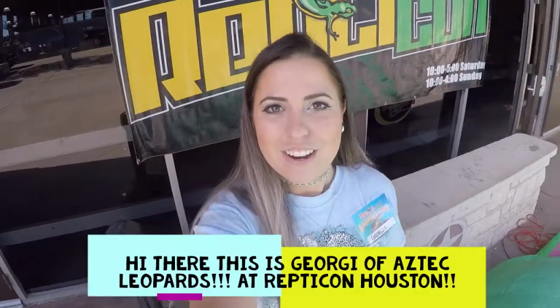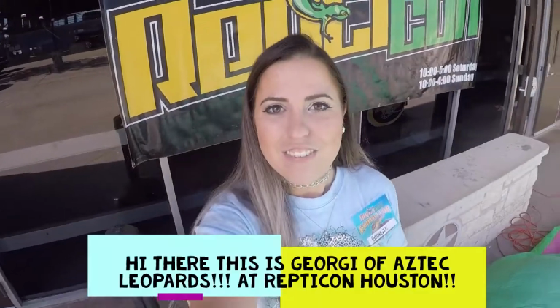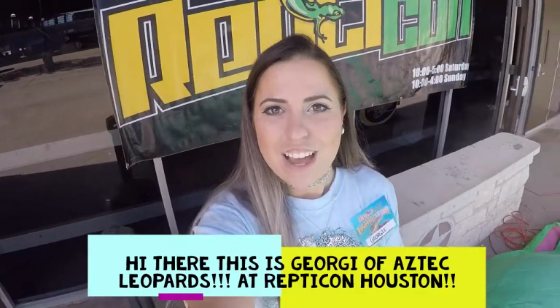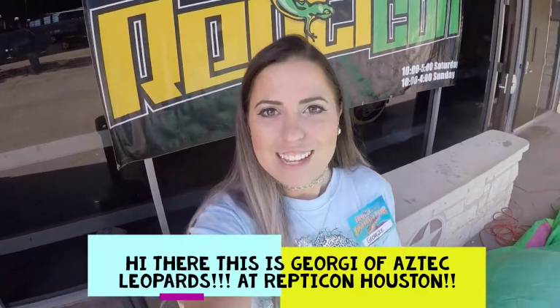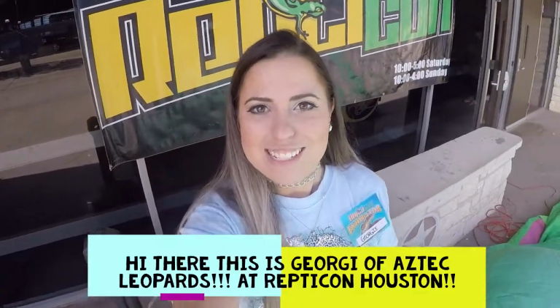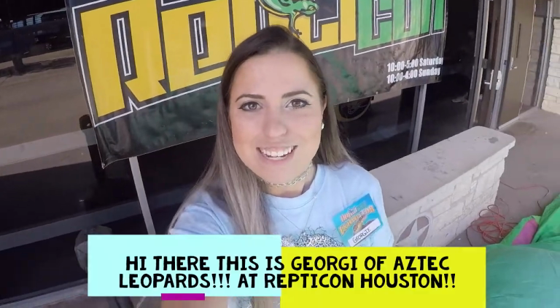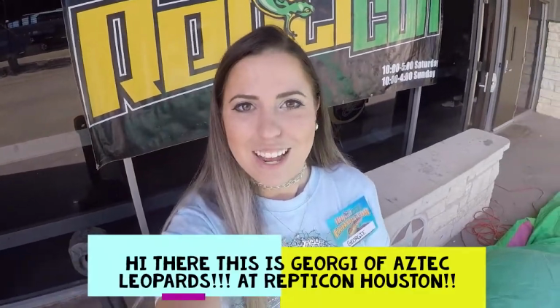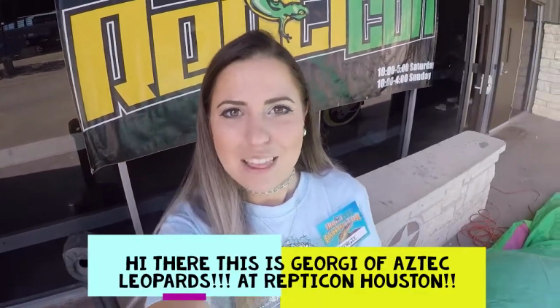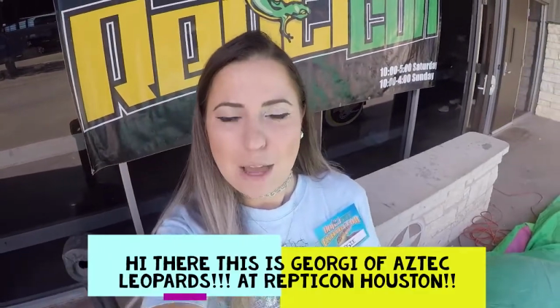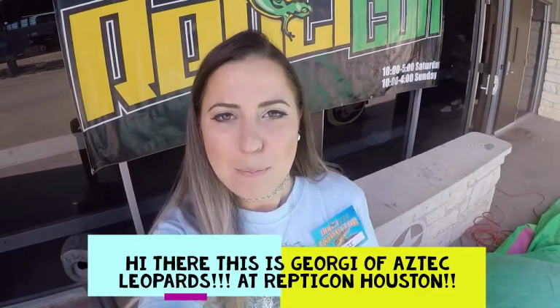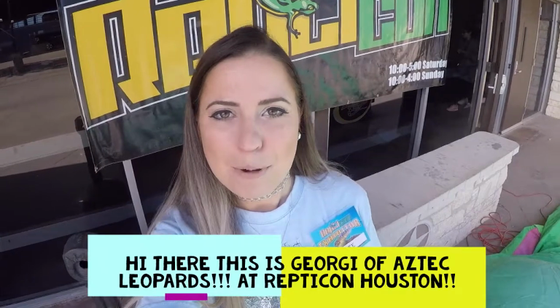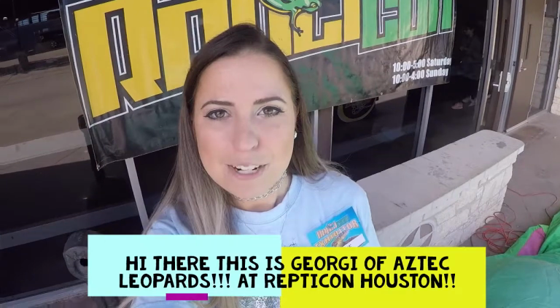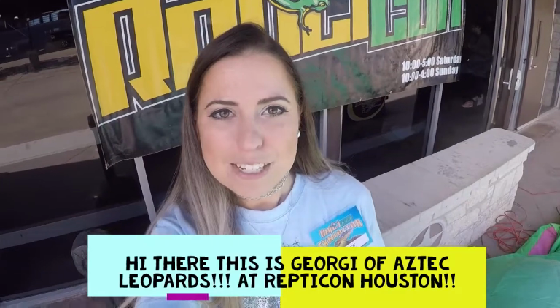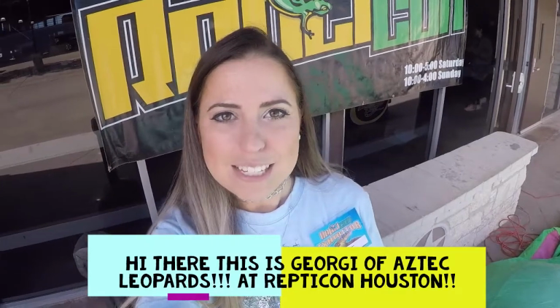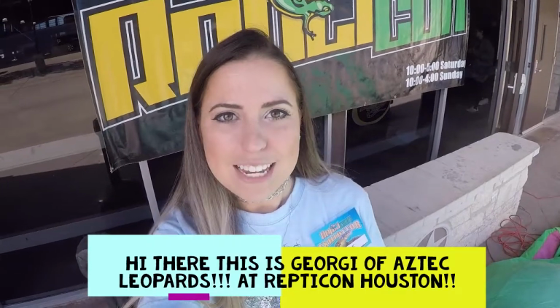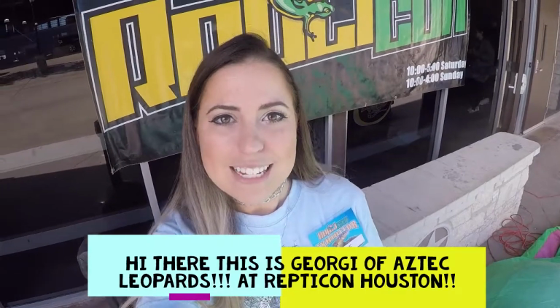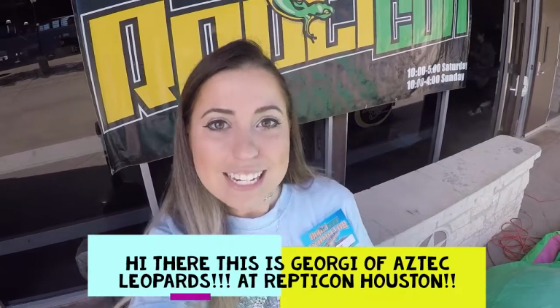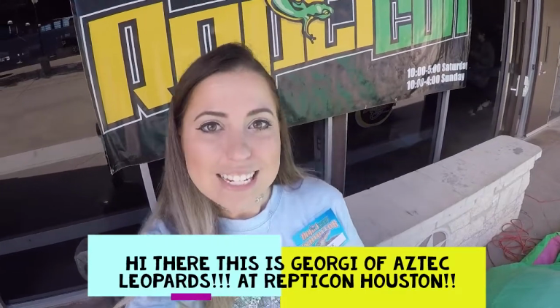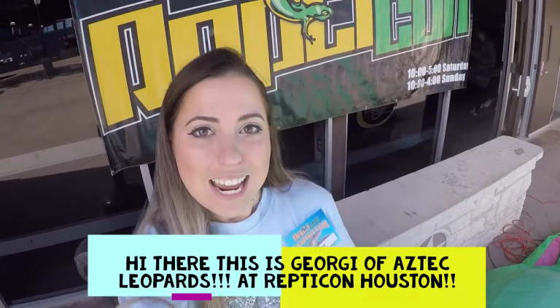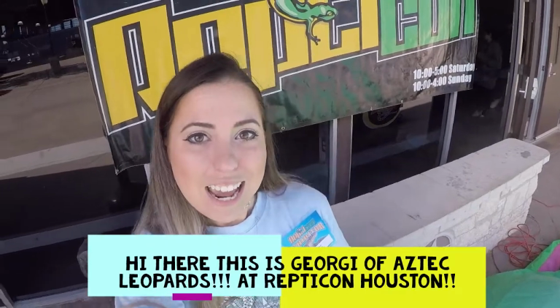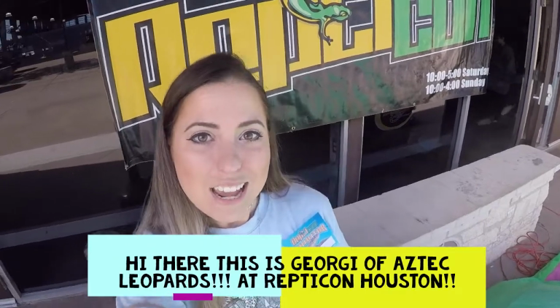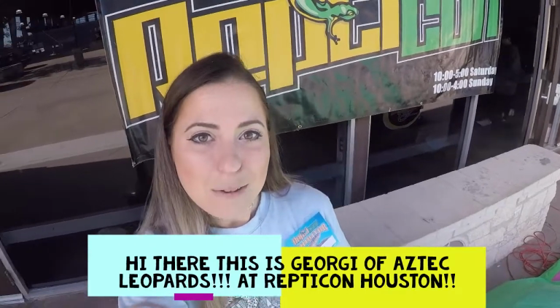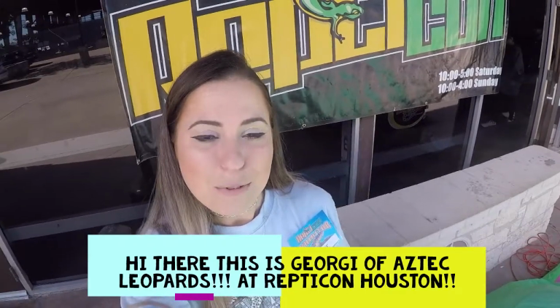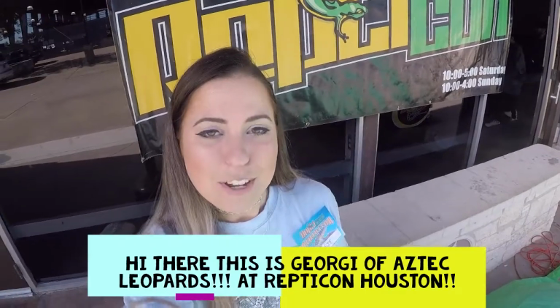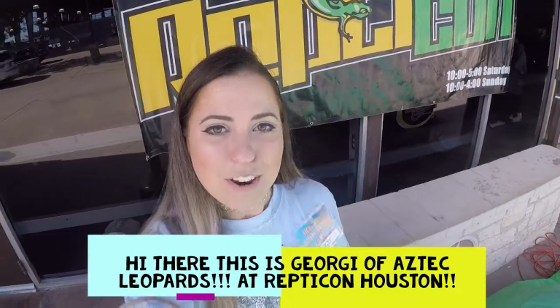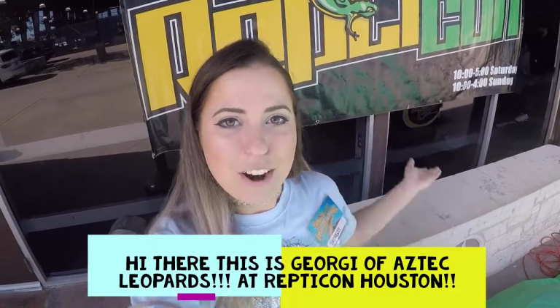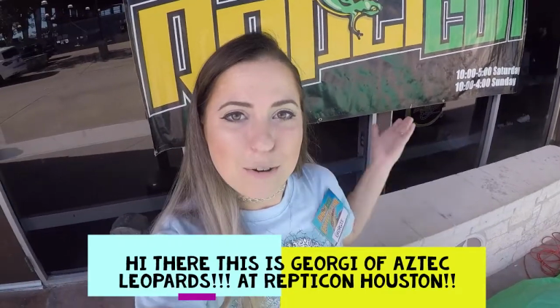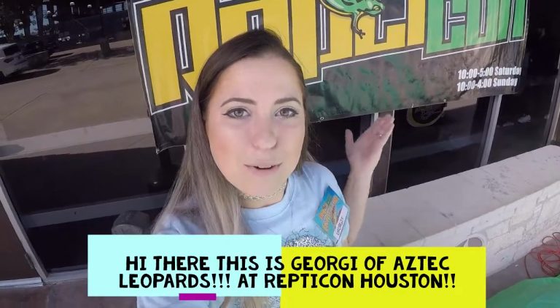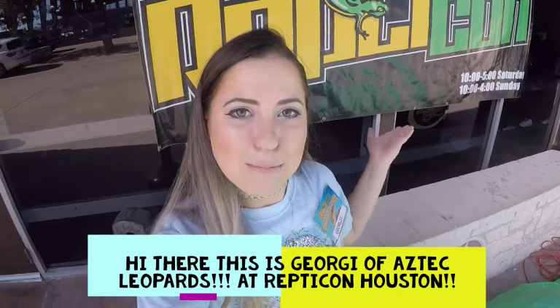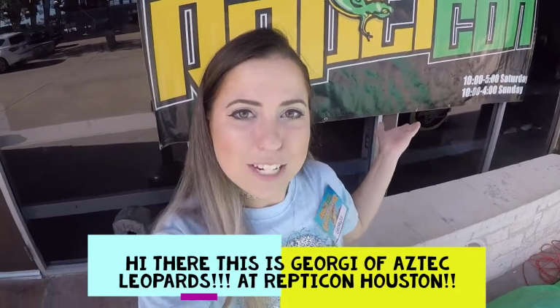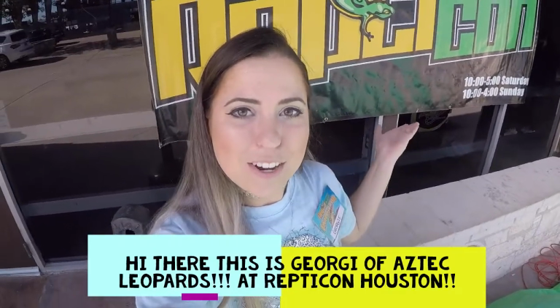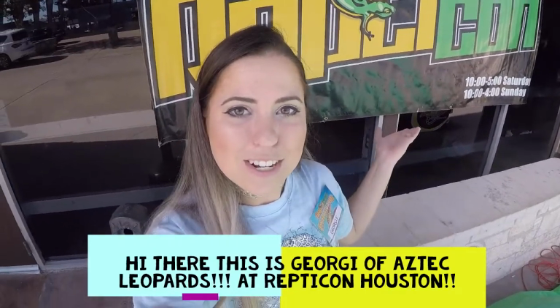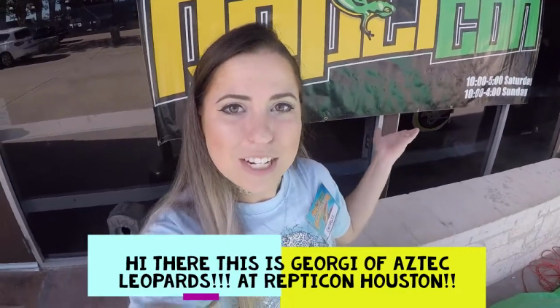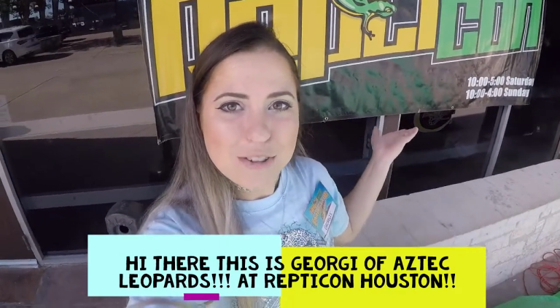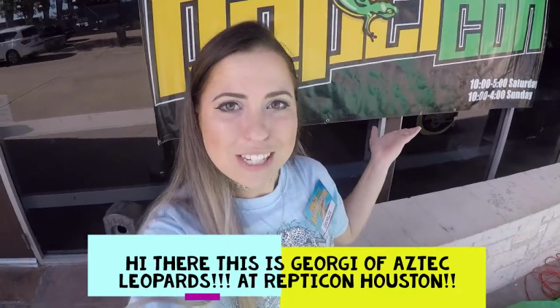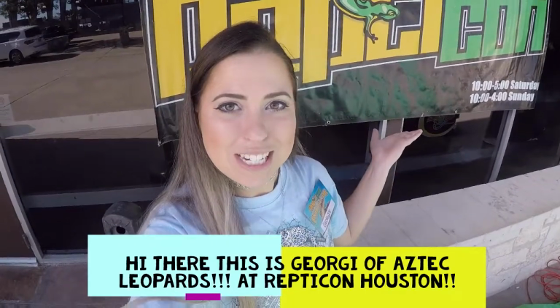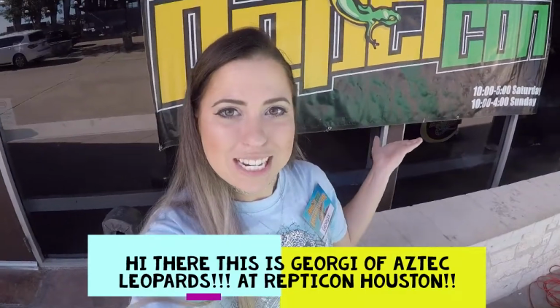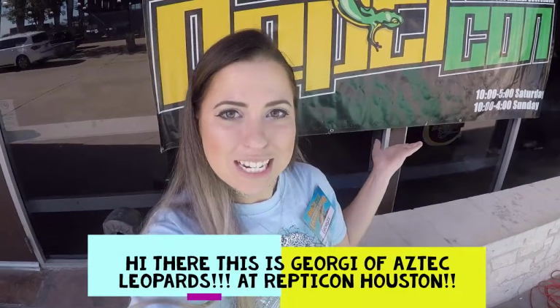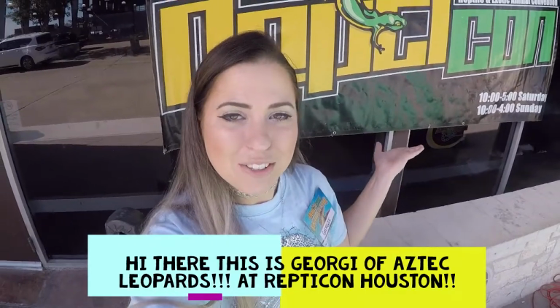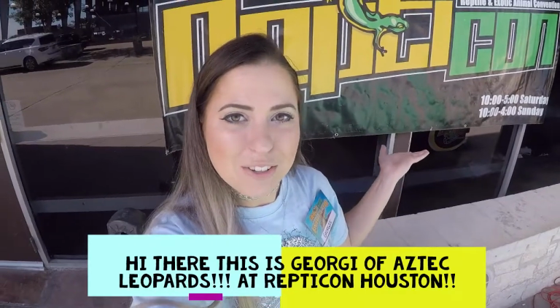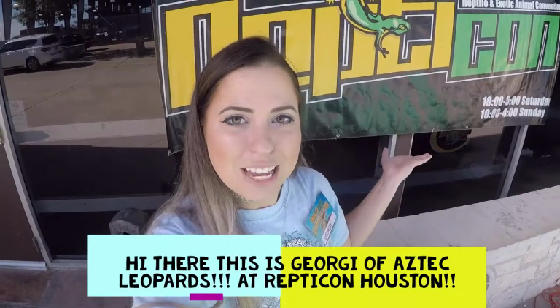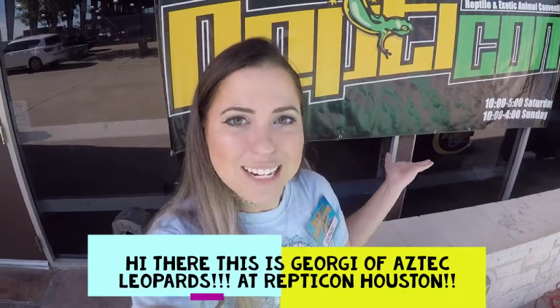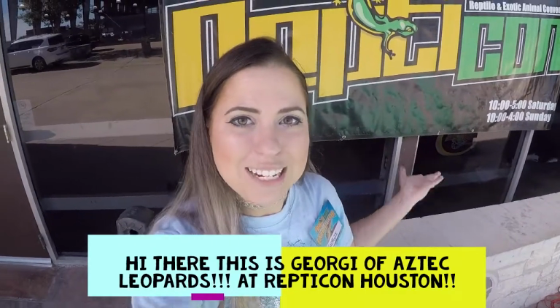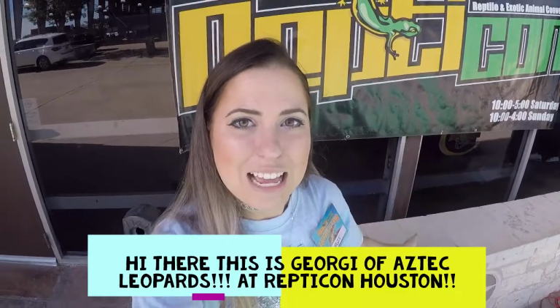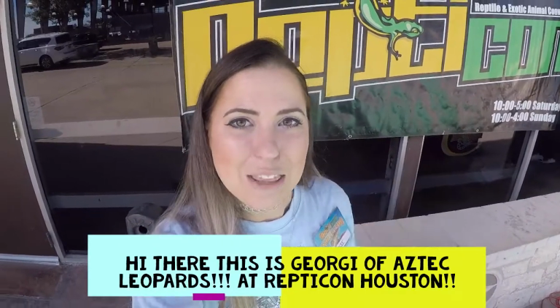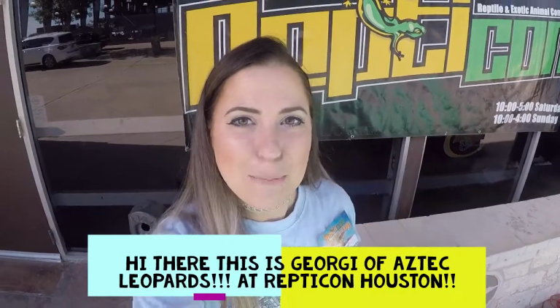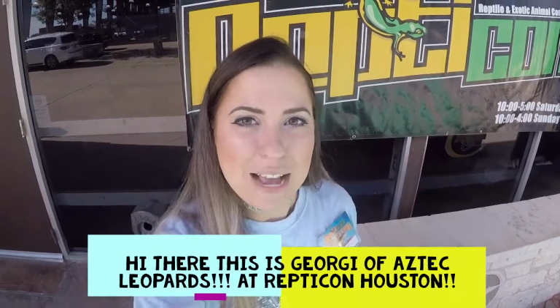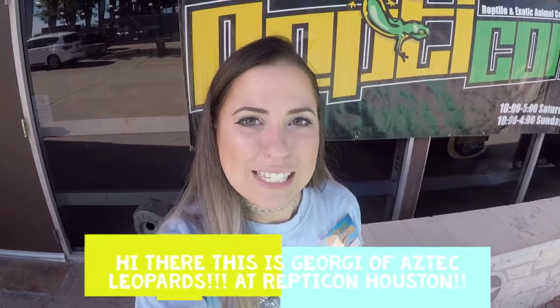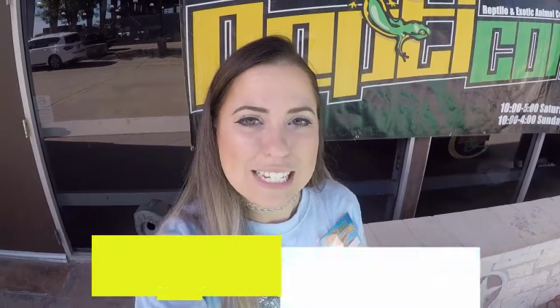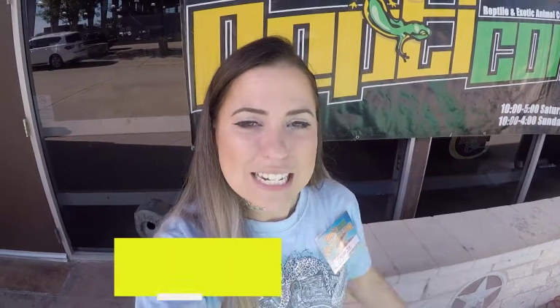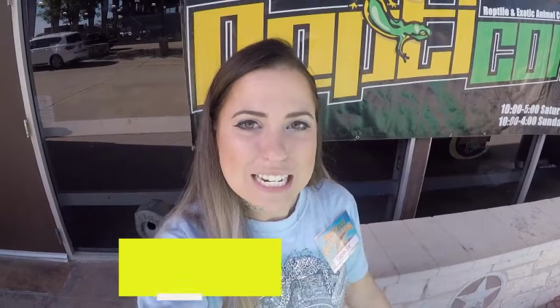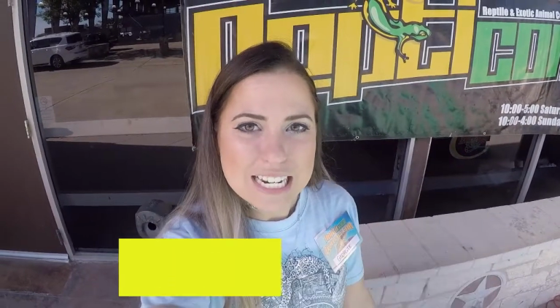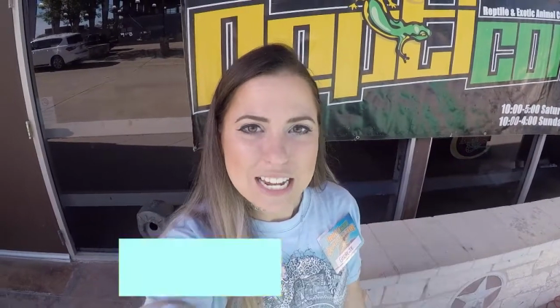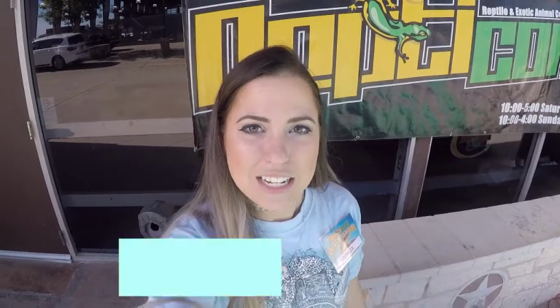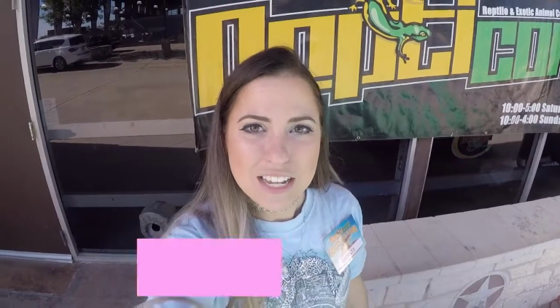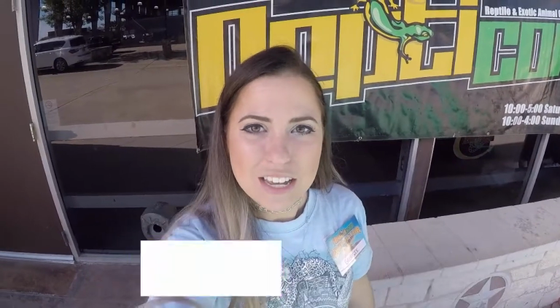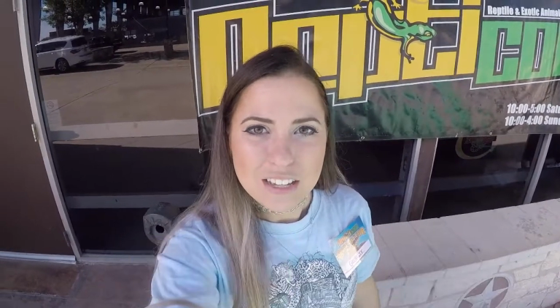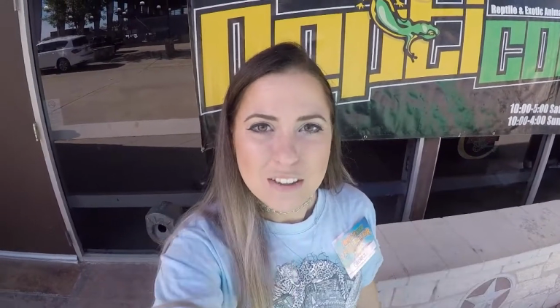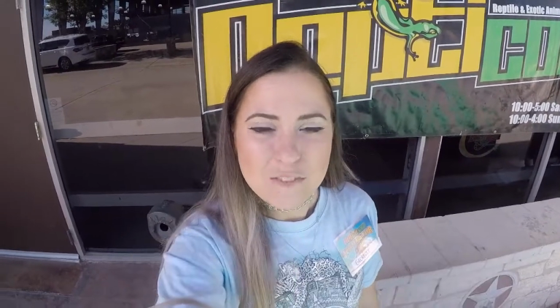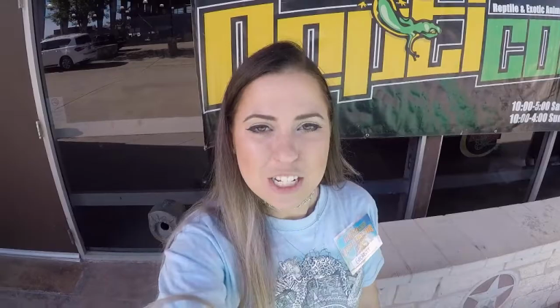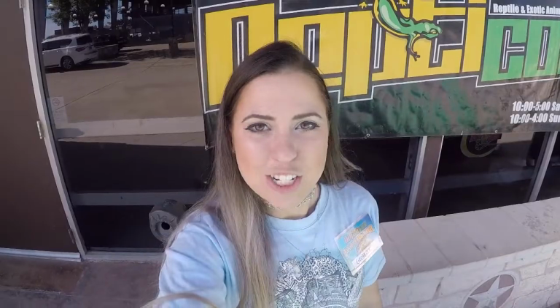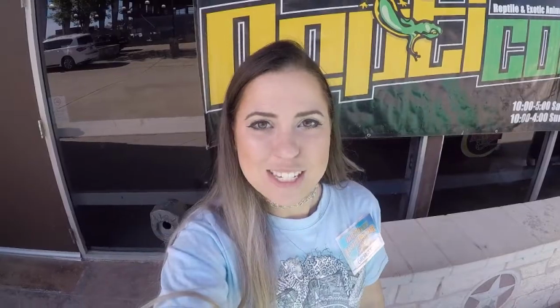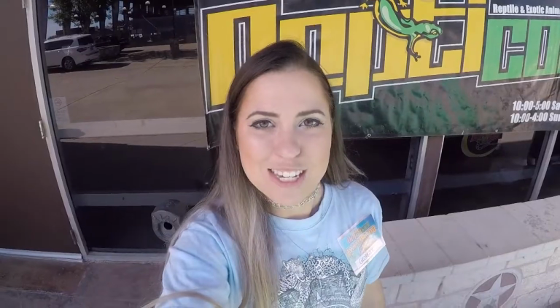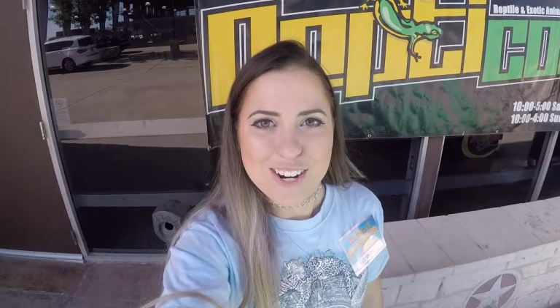Aztec Leopards, and today we are at Repticon Houston, located at the Pasadena Convention Center.